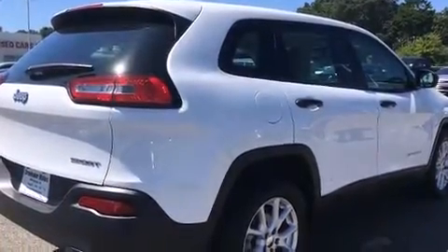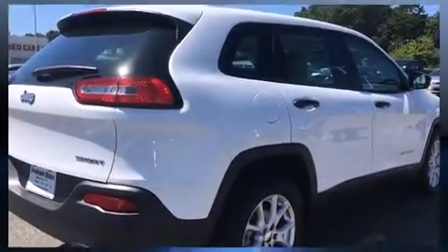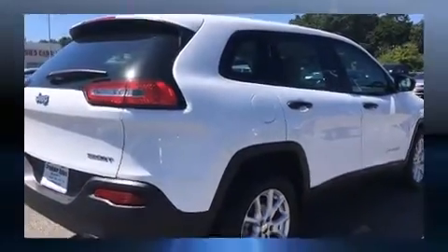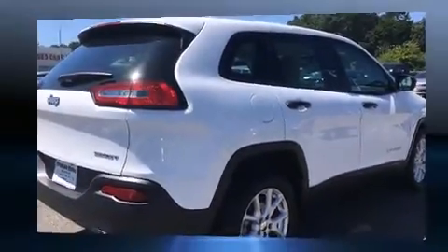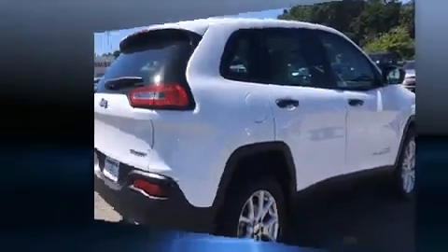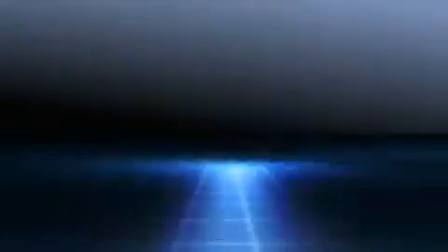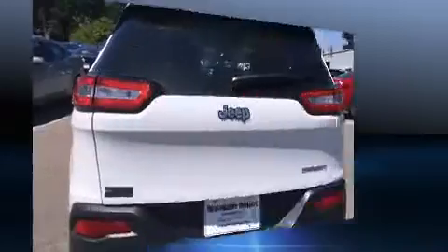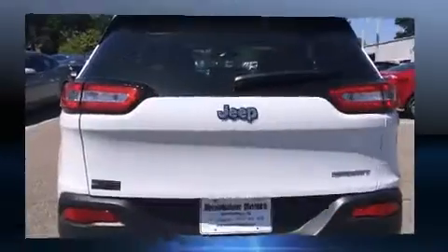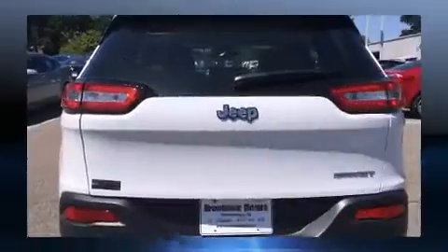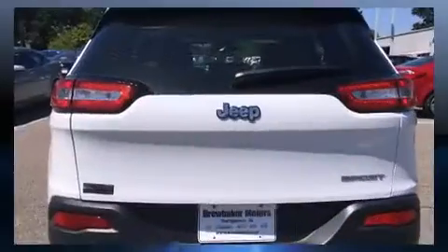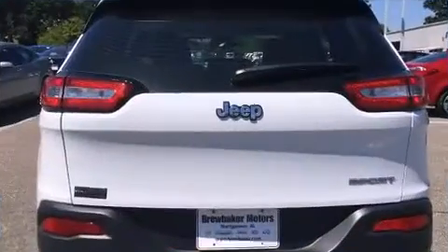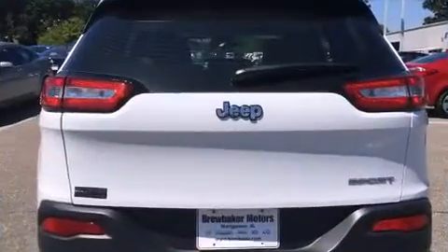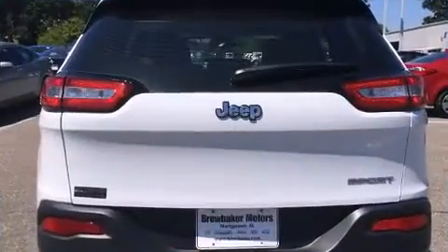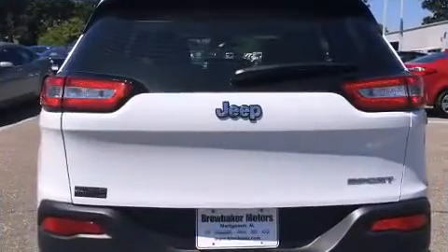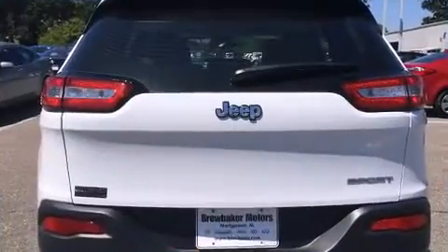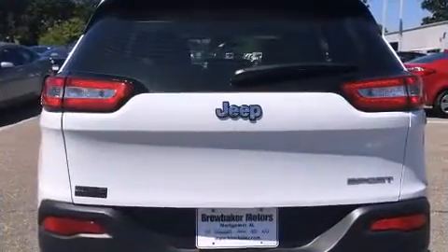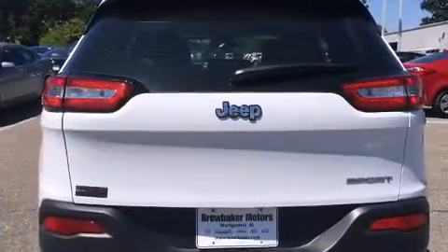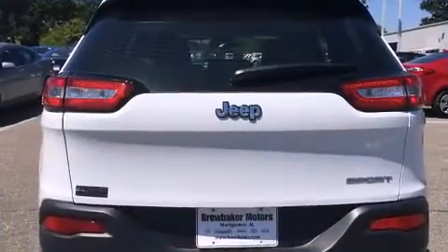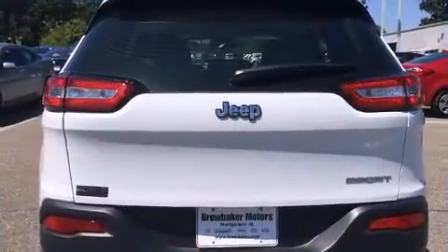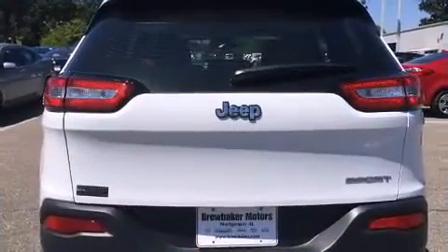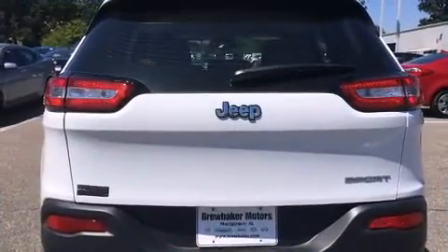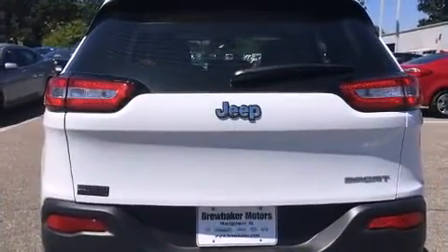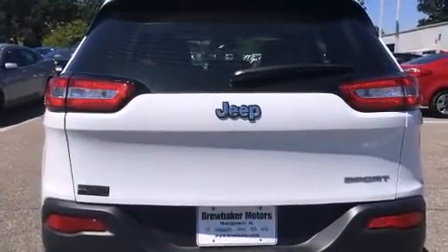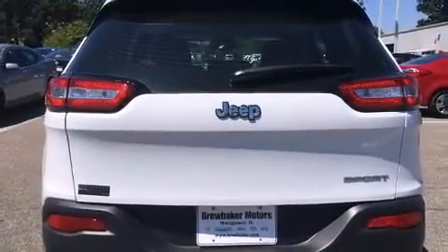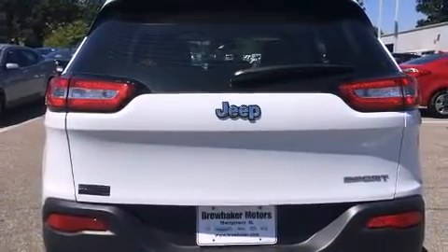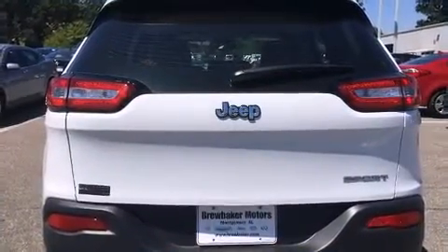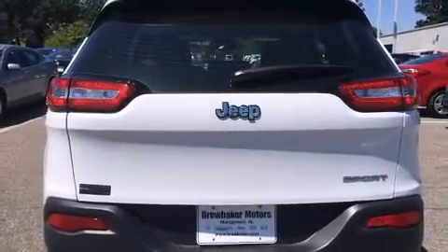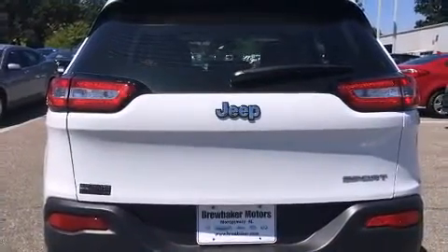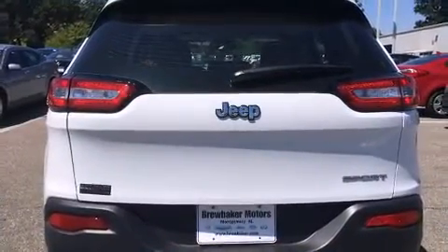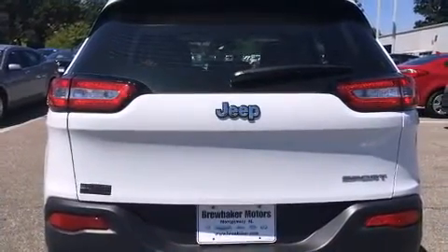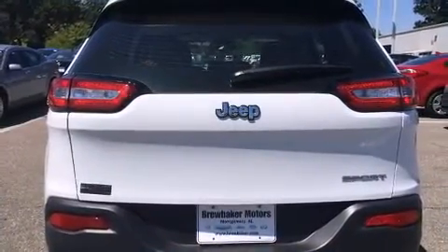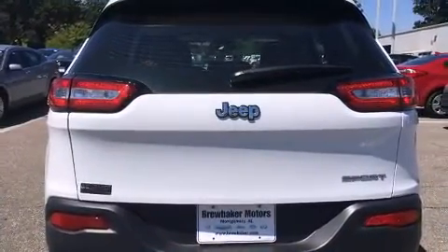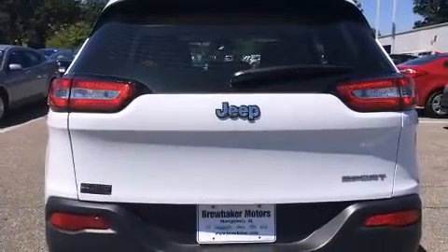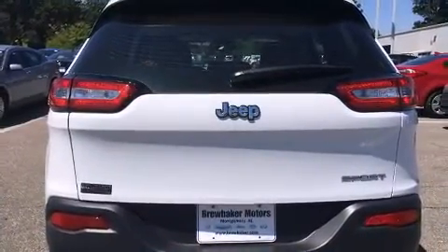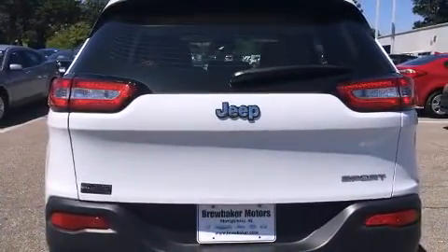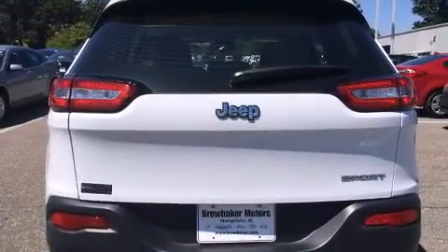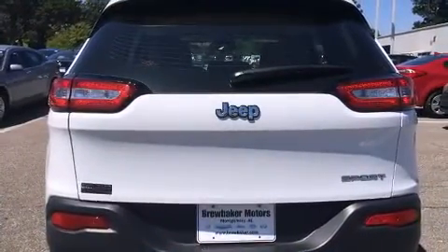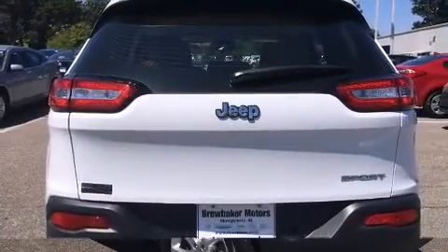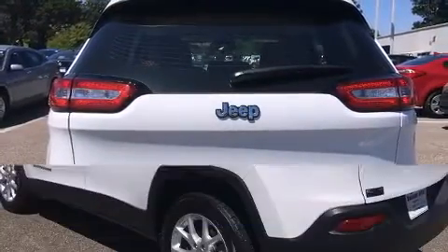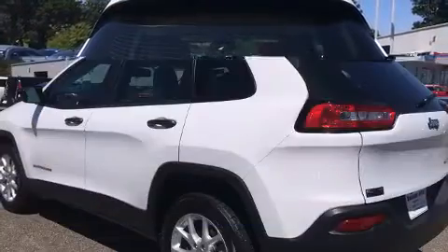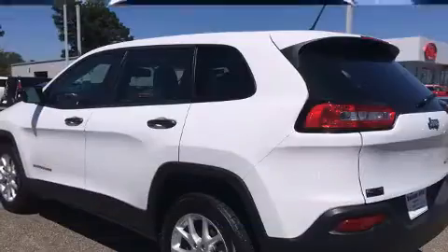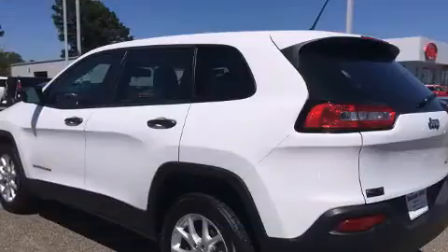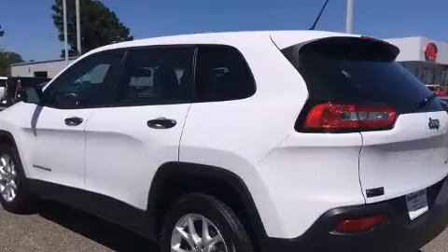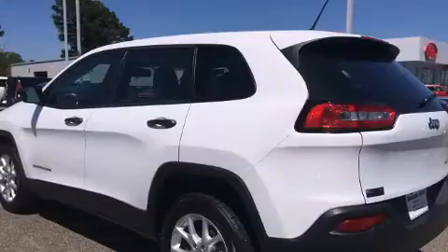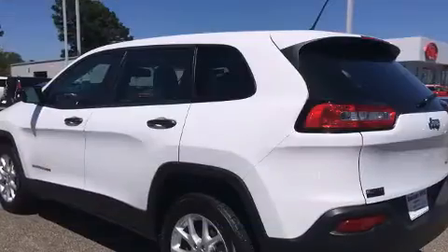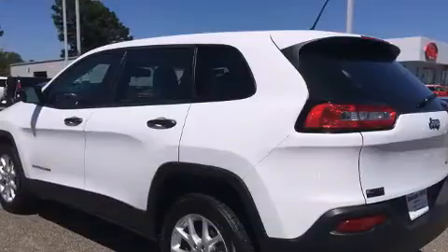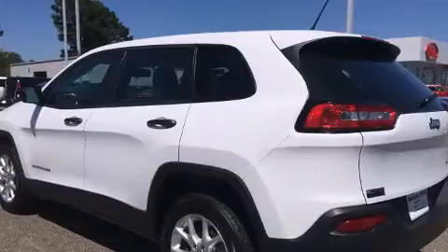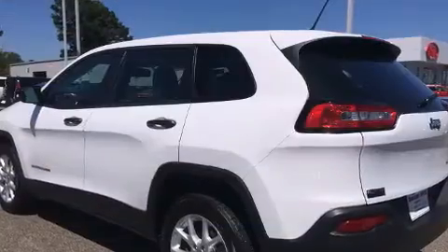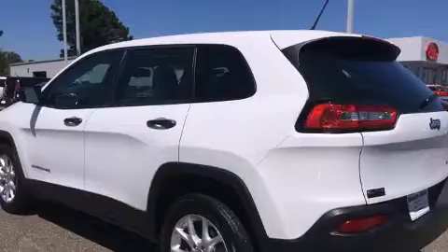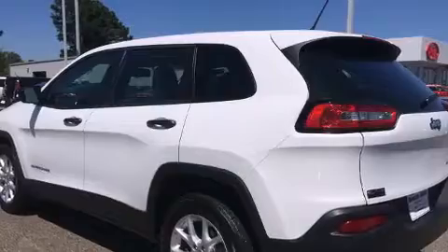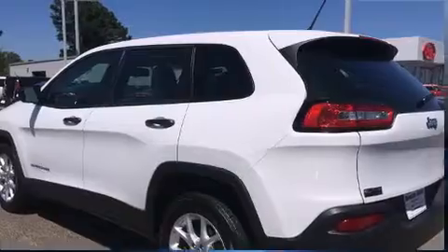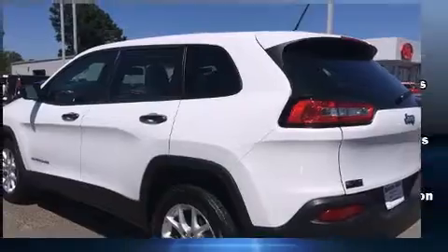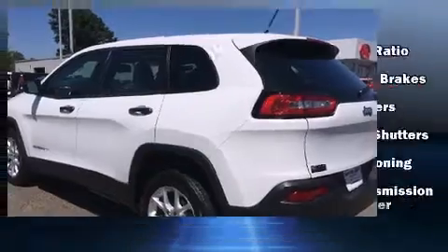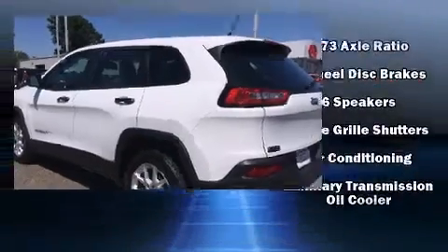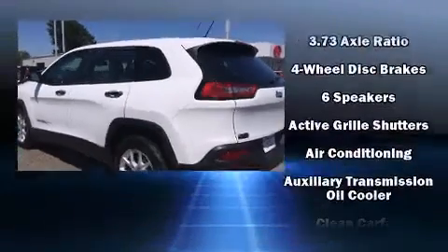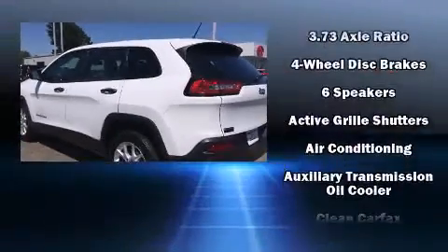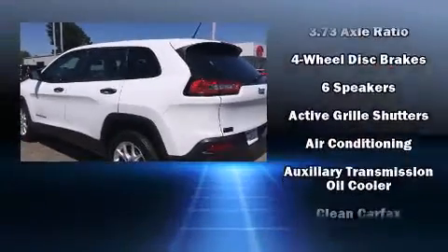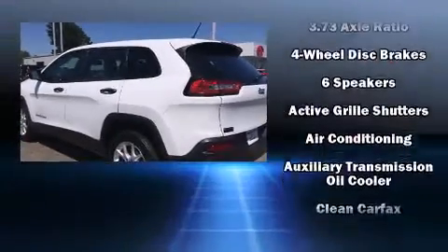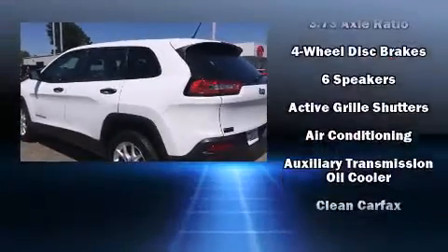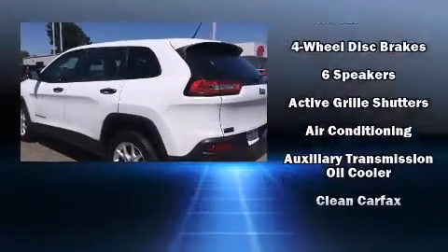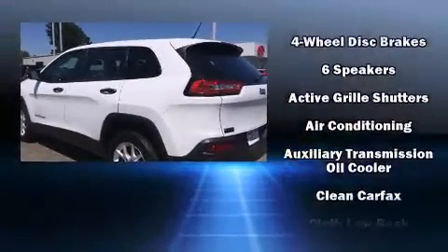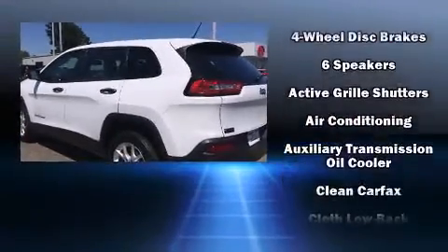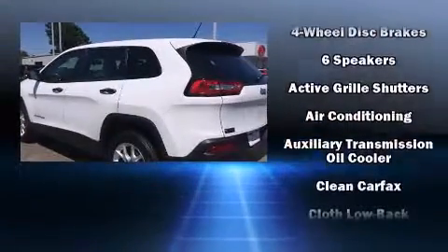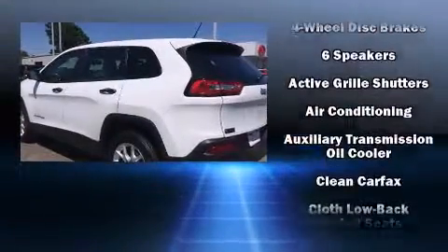Jeep prioritized fit and finish as evidenced by front and rear reading lights, a trip computer, and power windows.